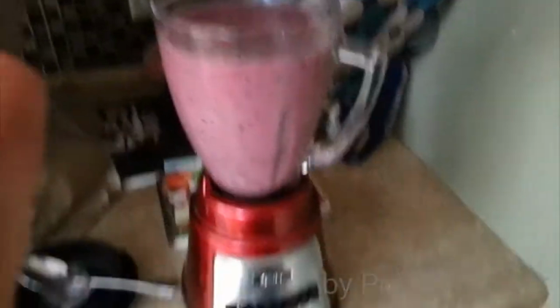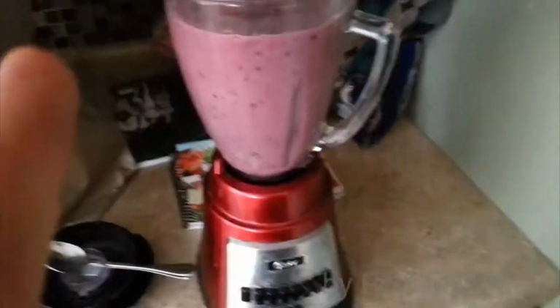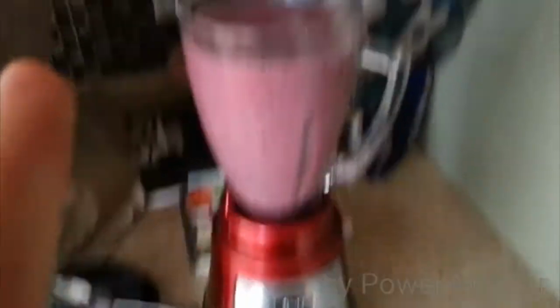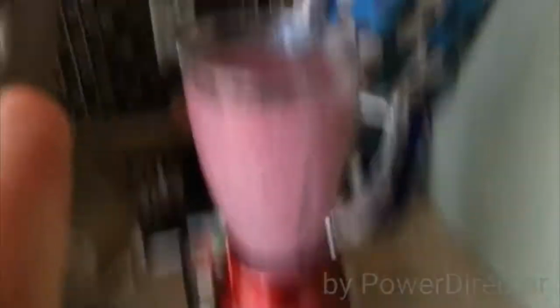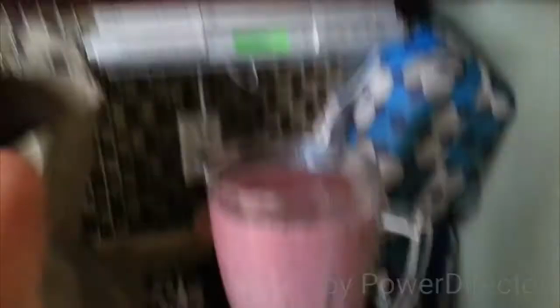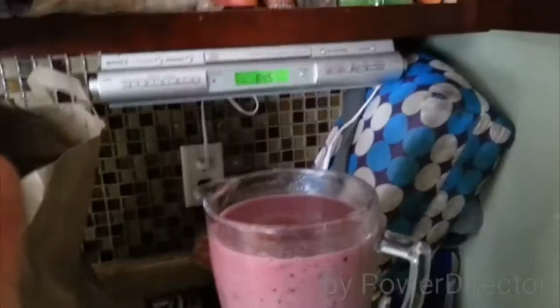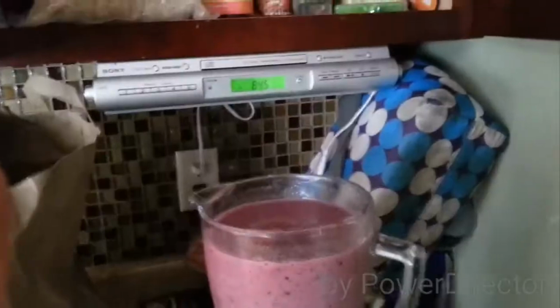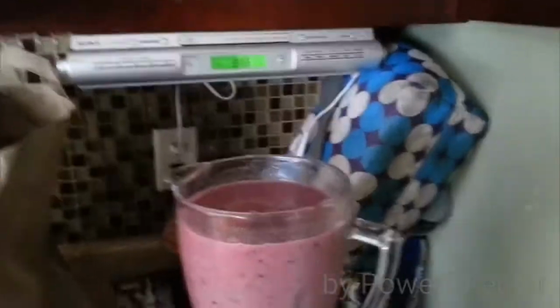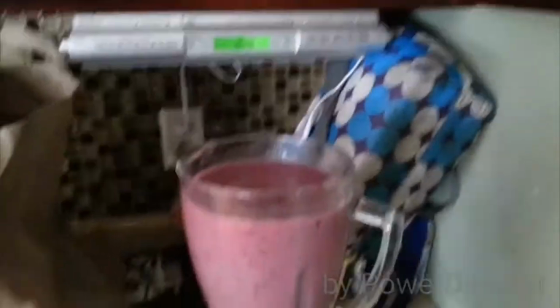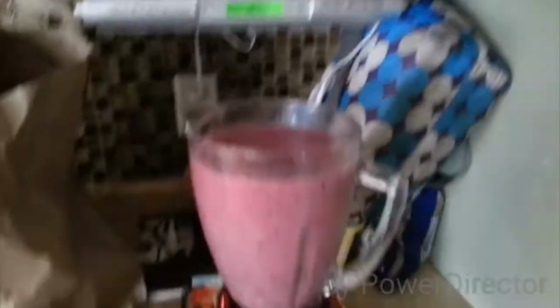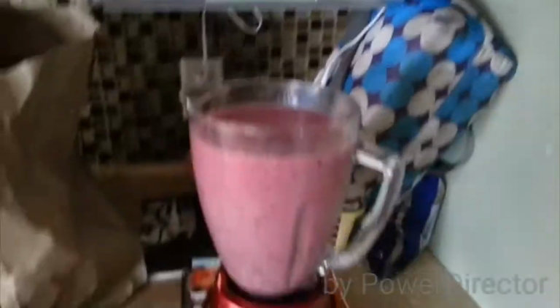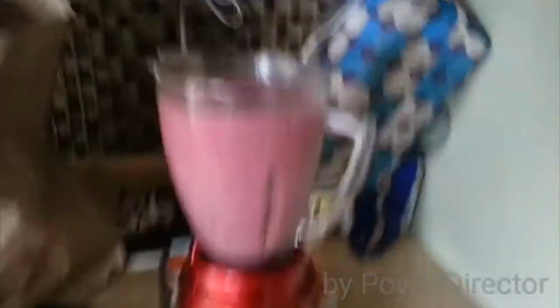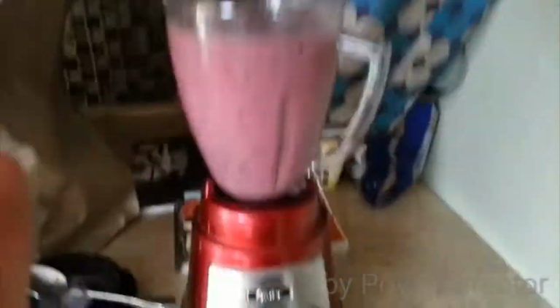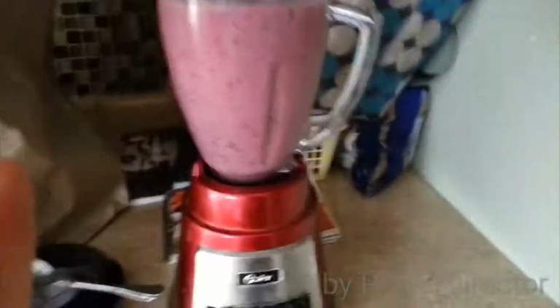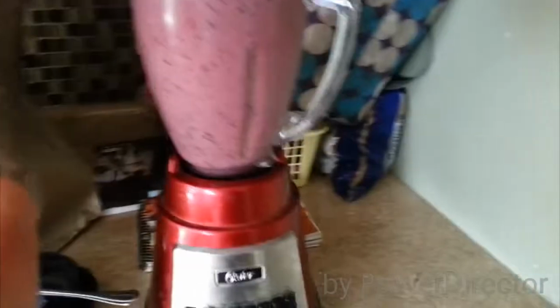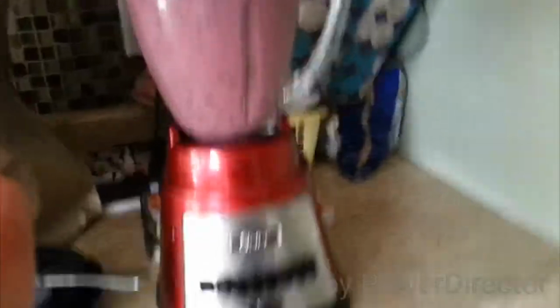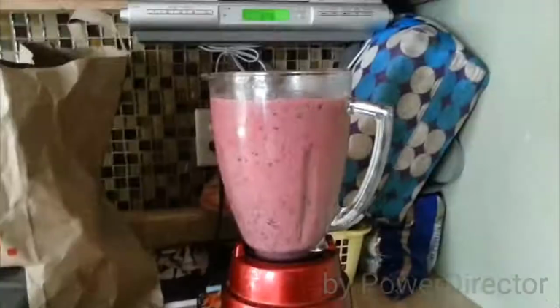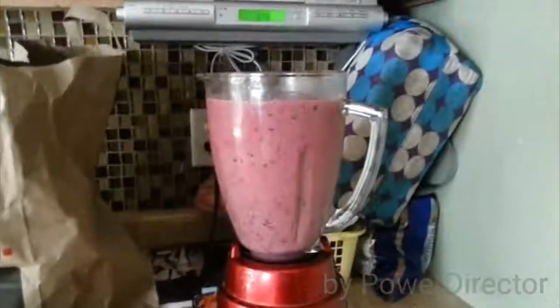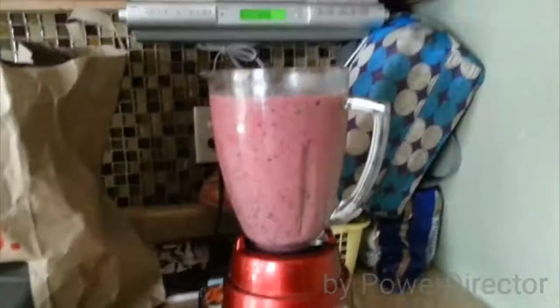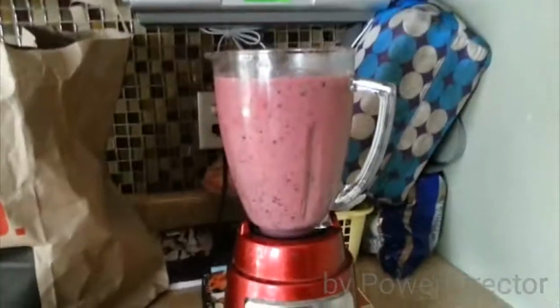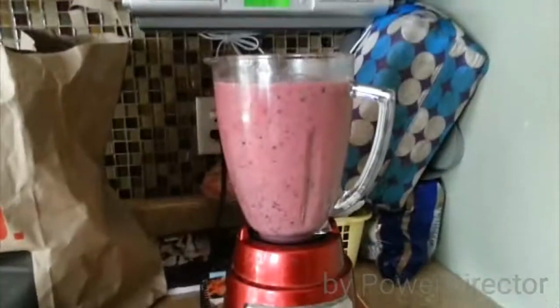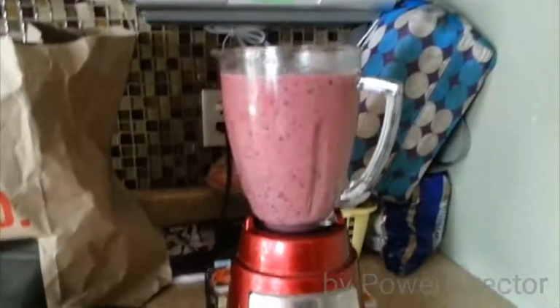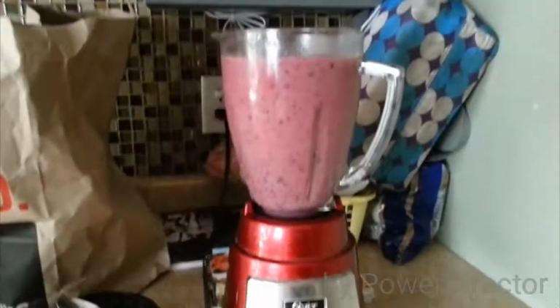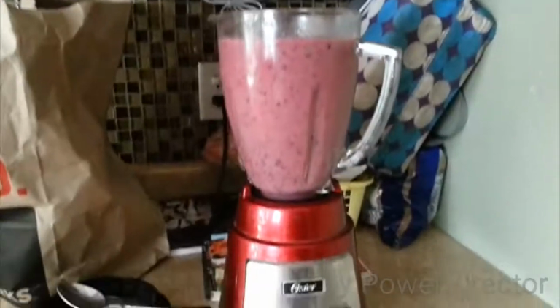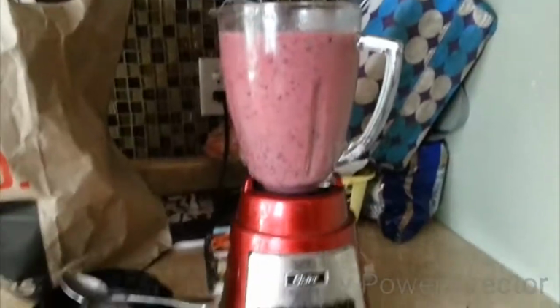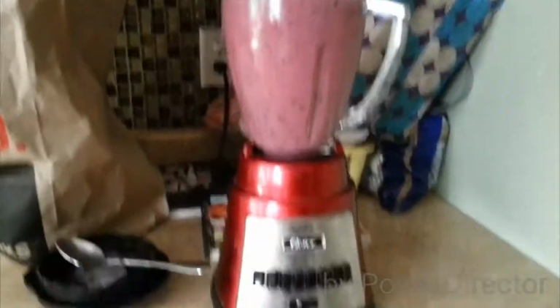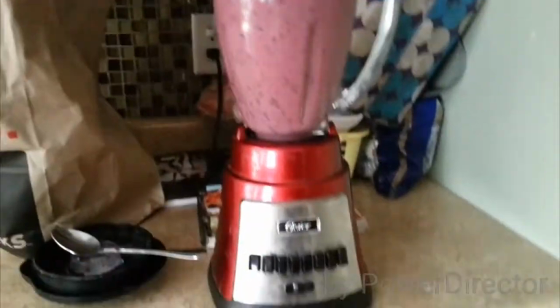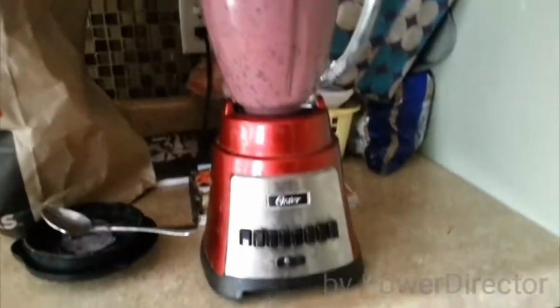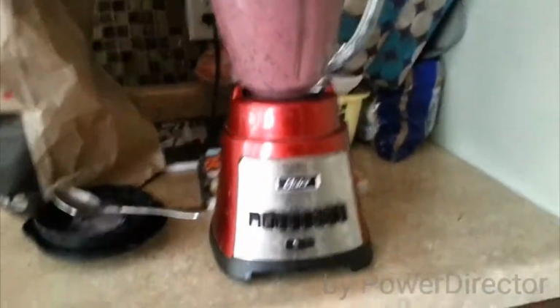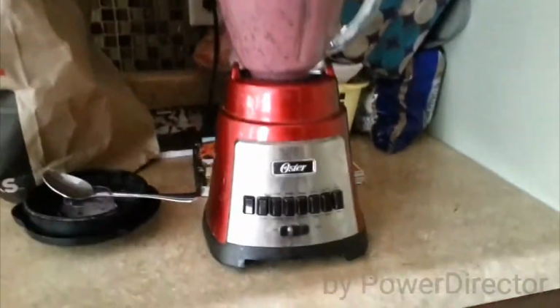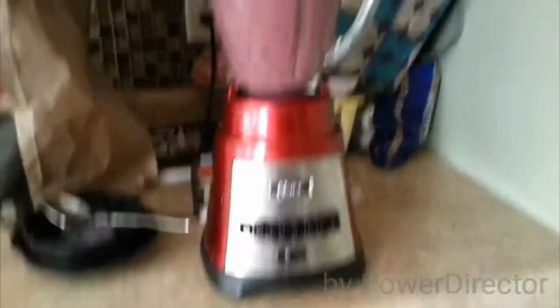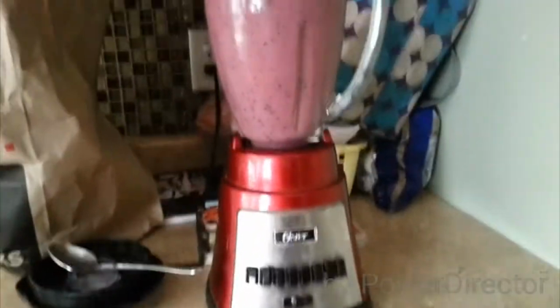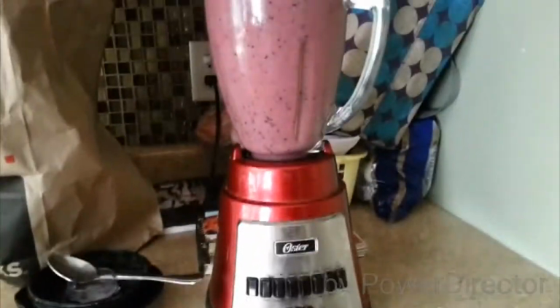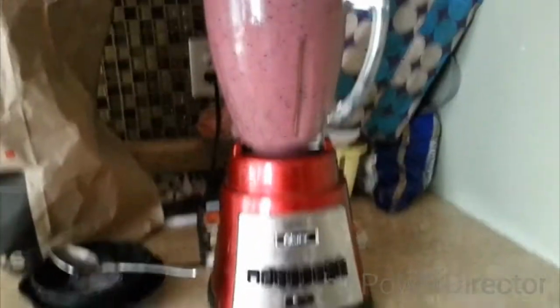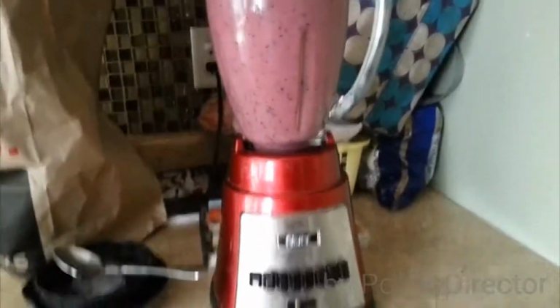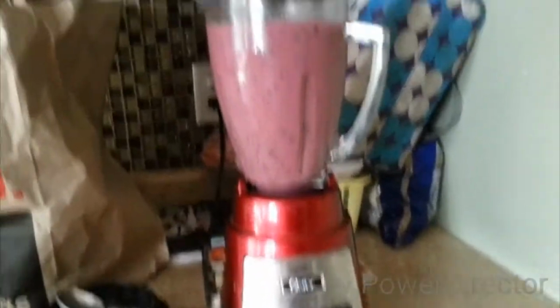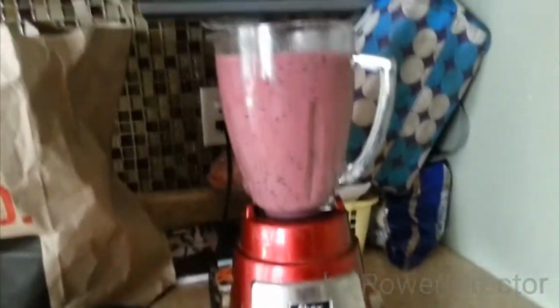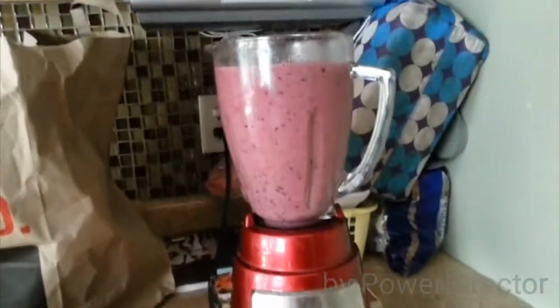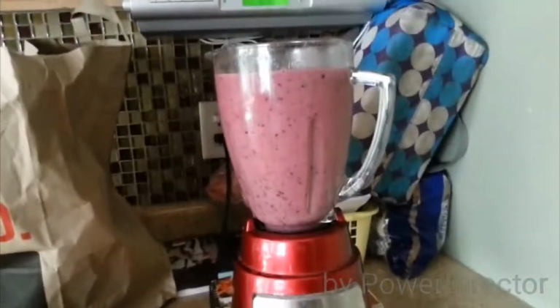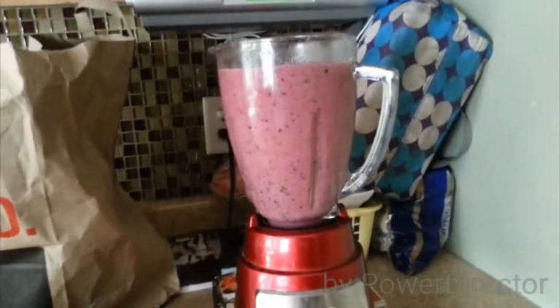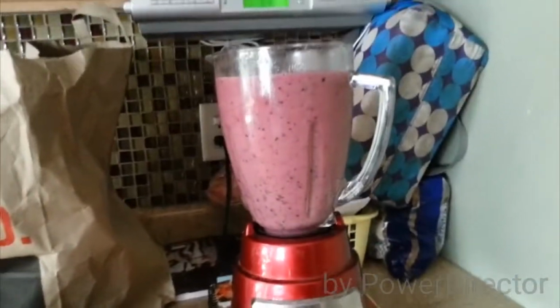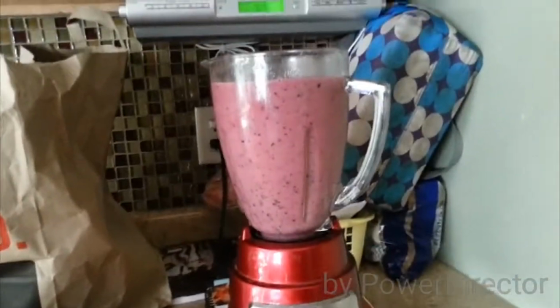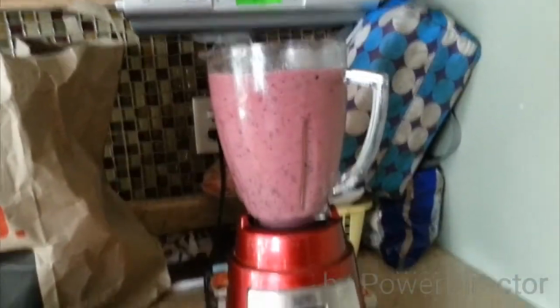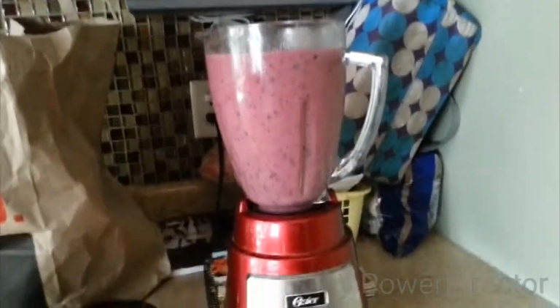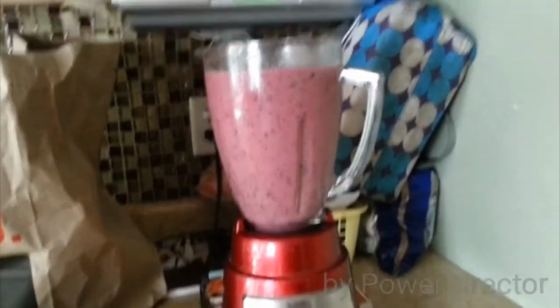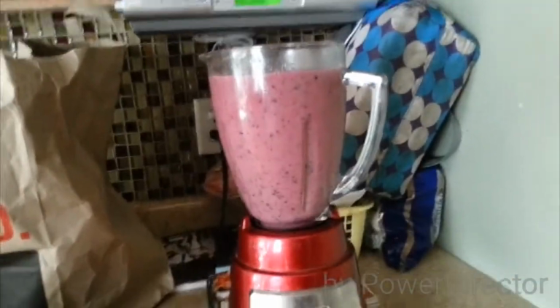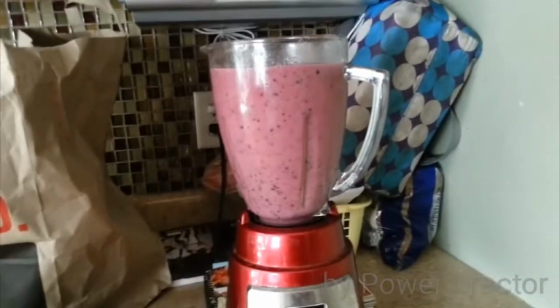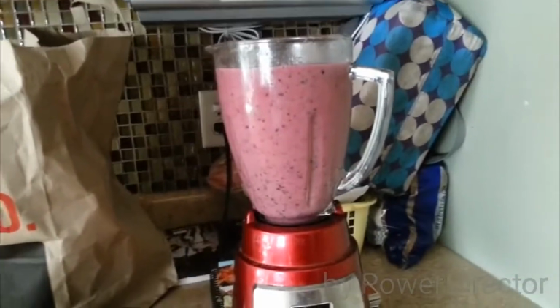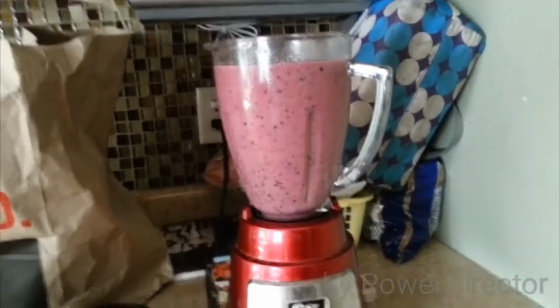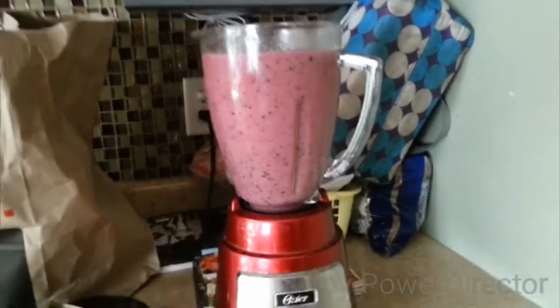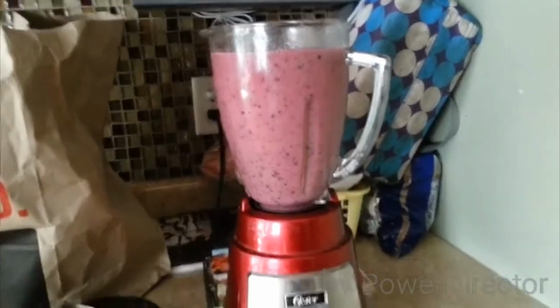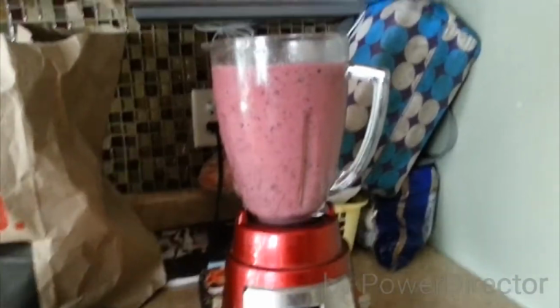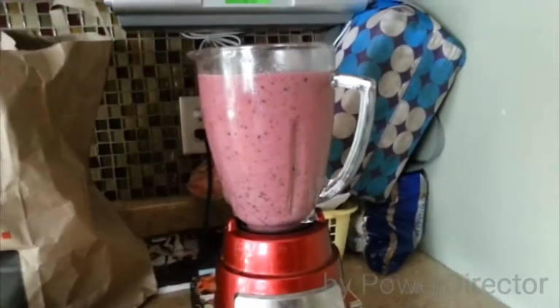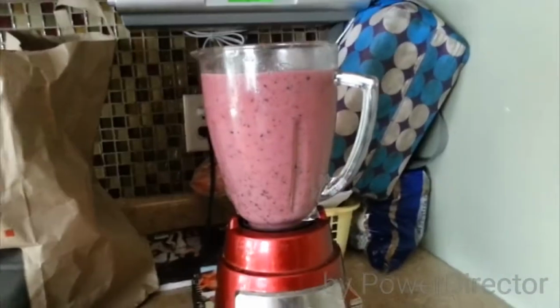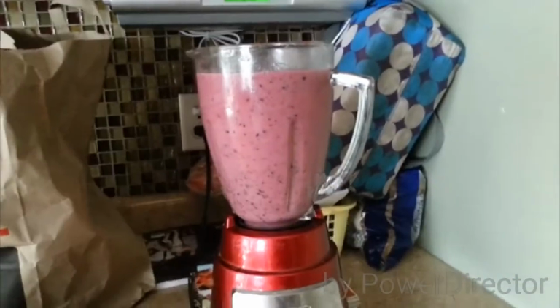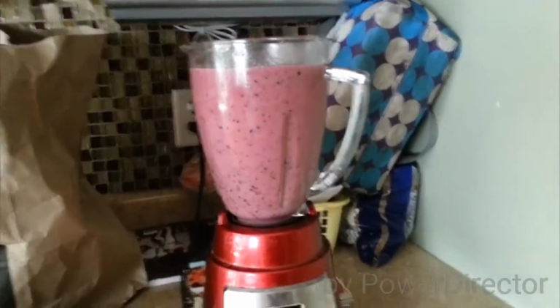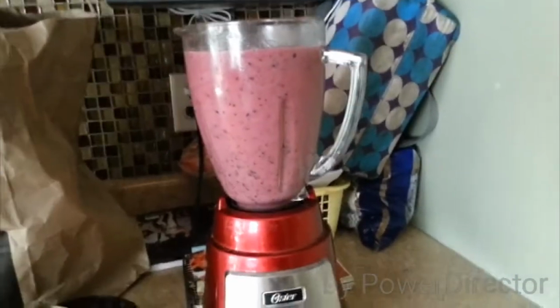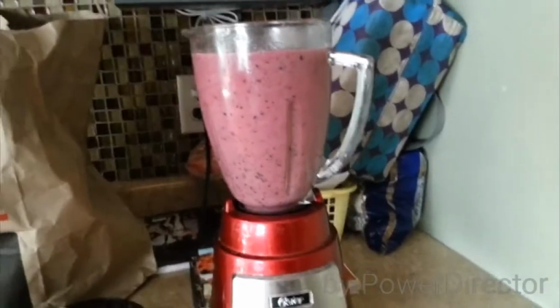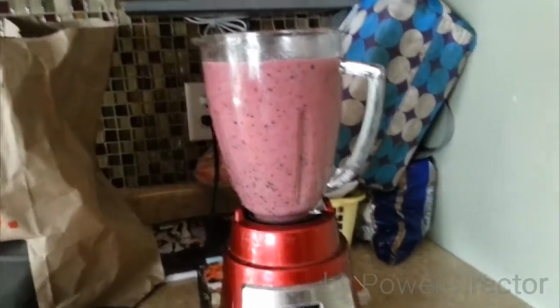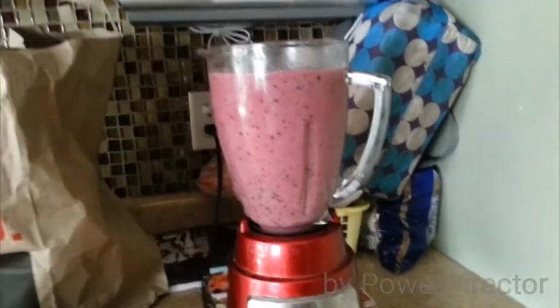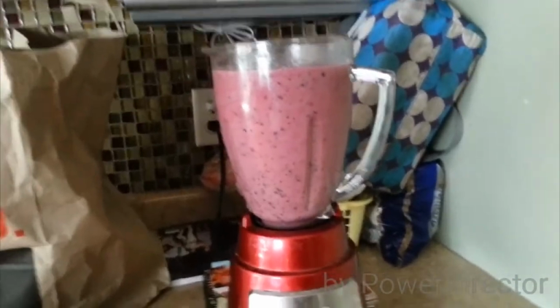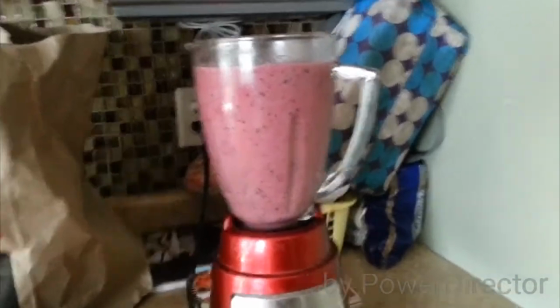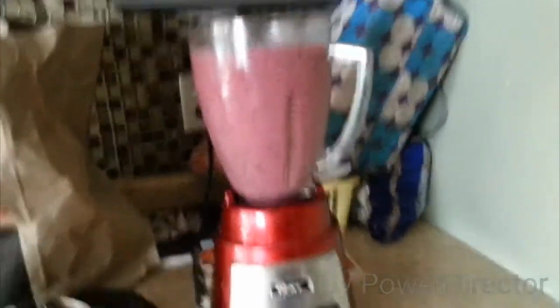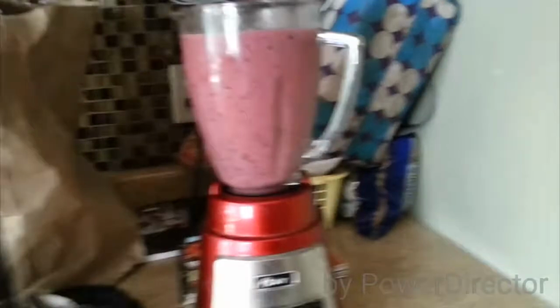That's a whole blender full. Definitely fill it up to the top, you guys. Get in those carbs.